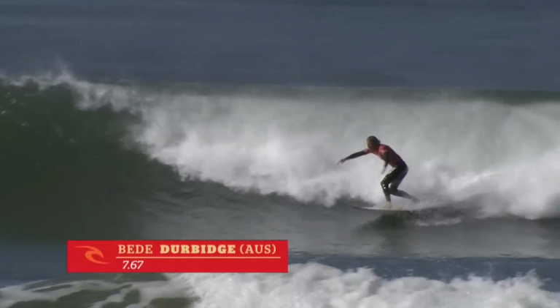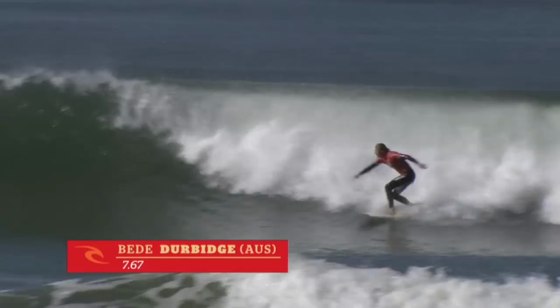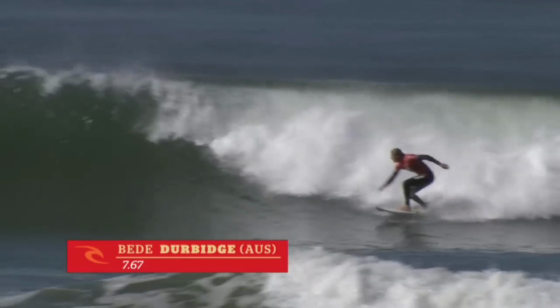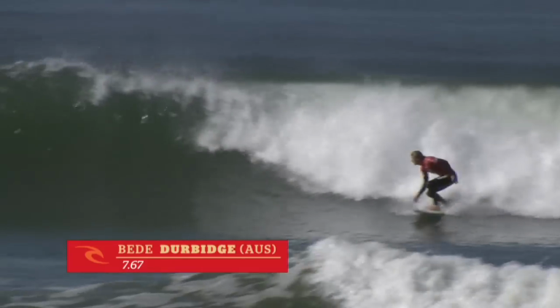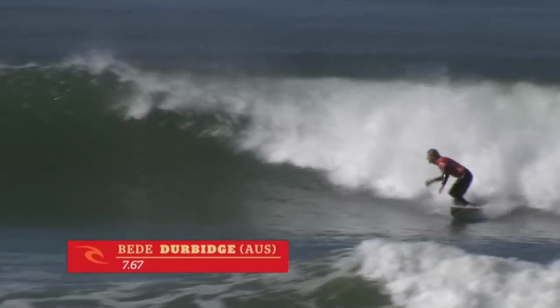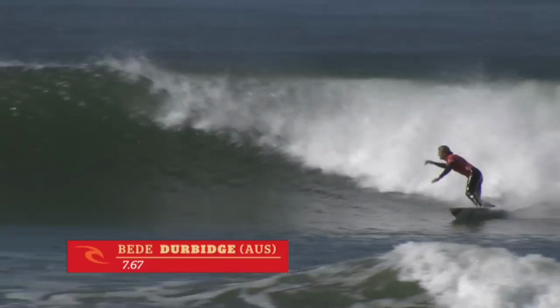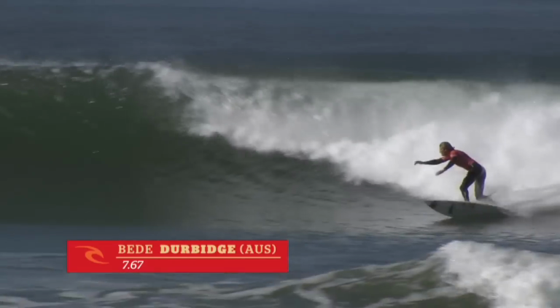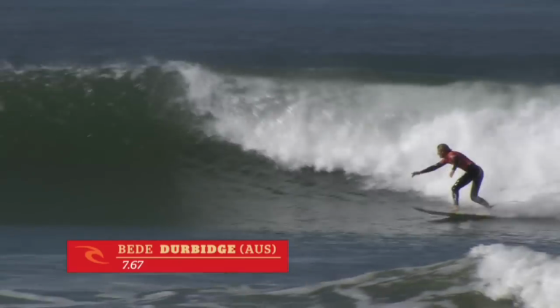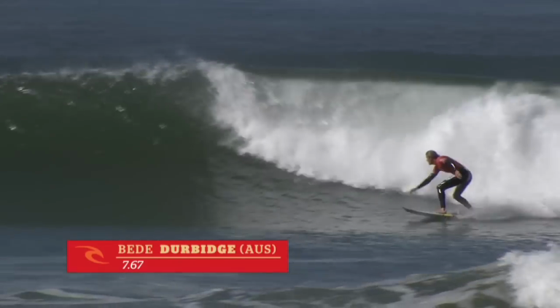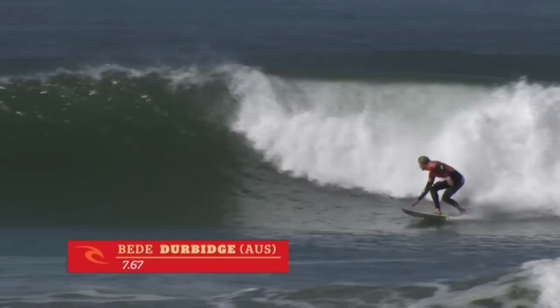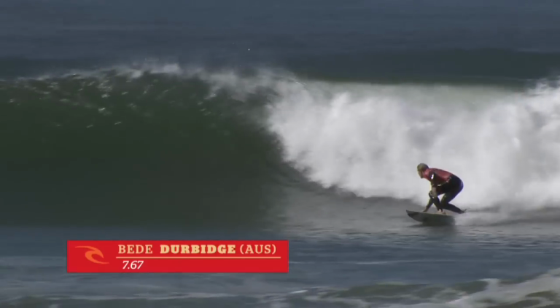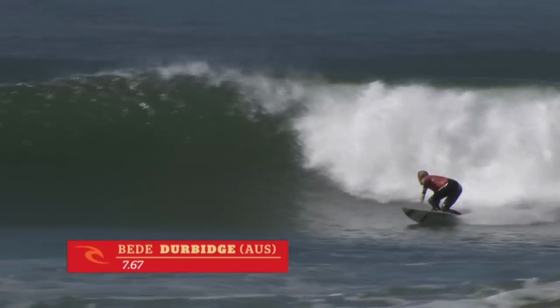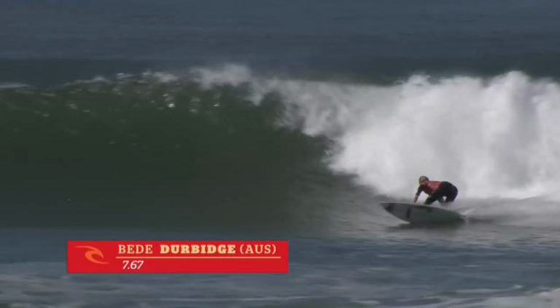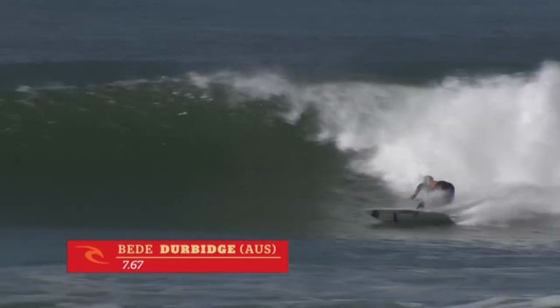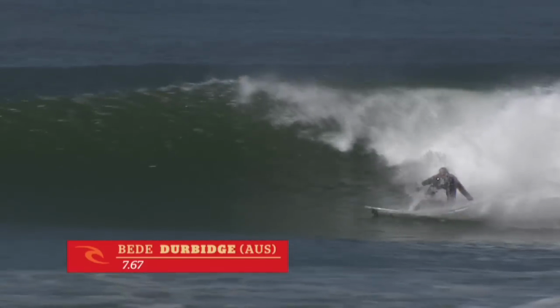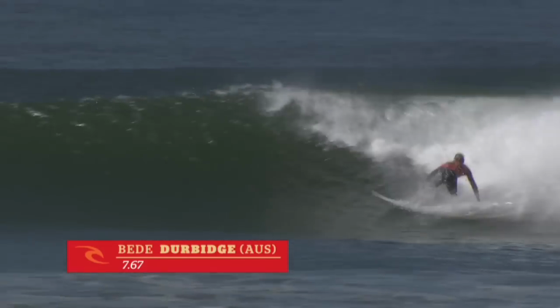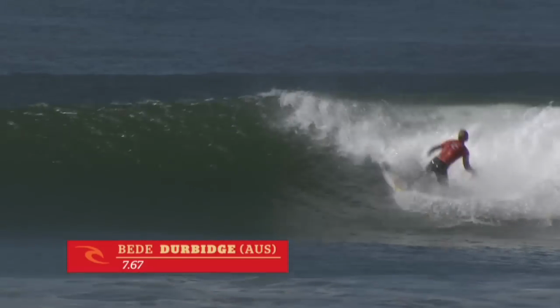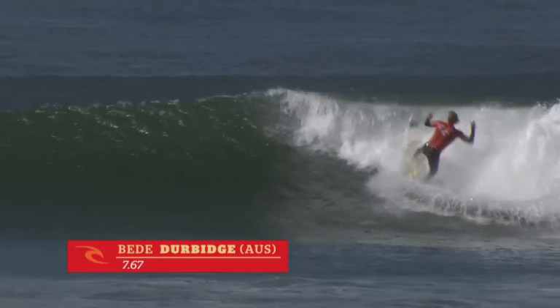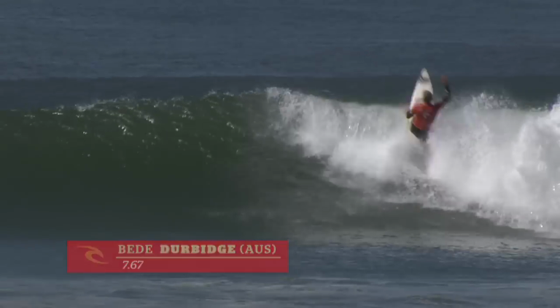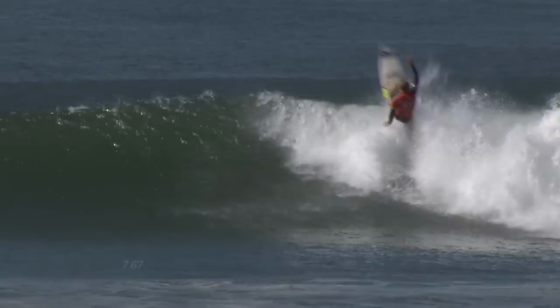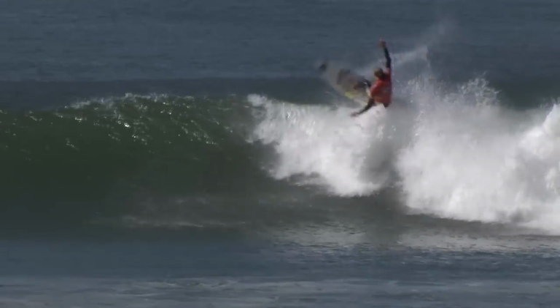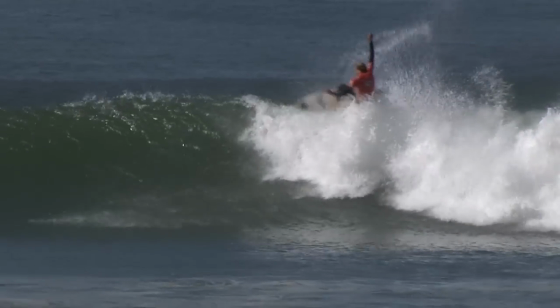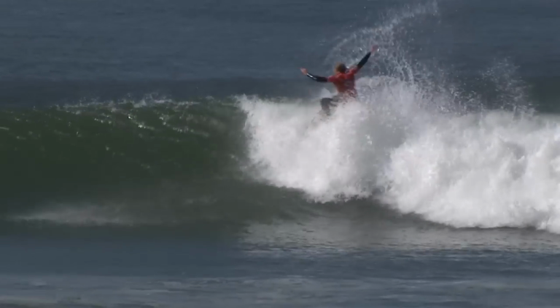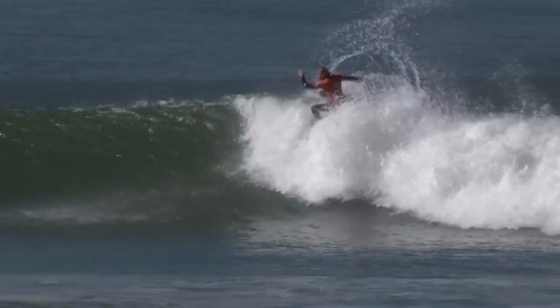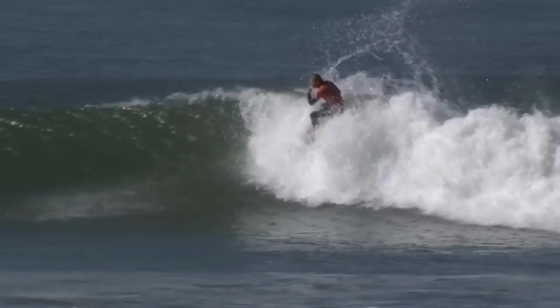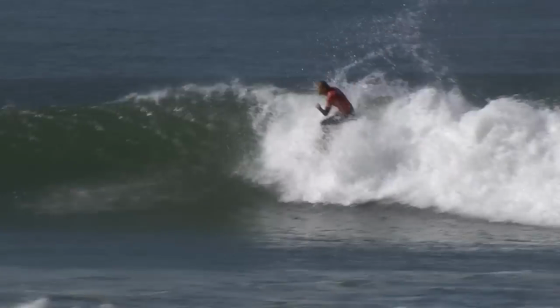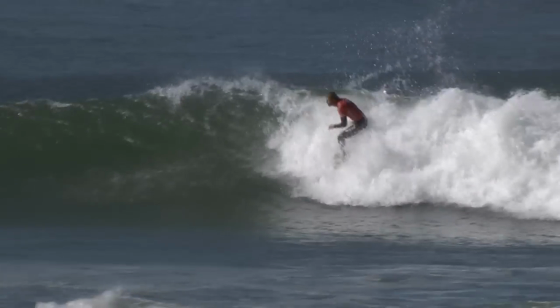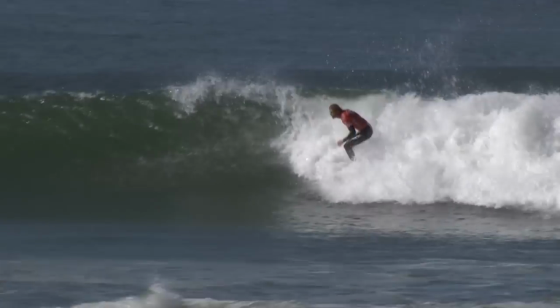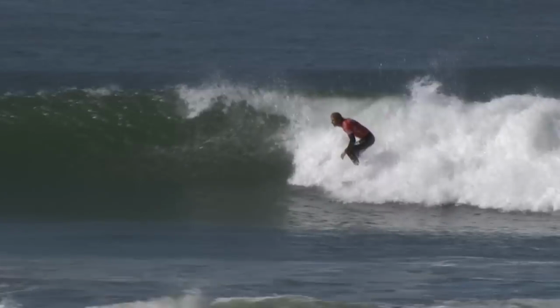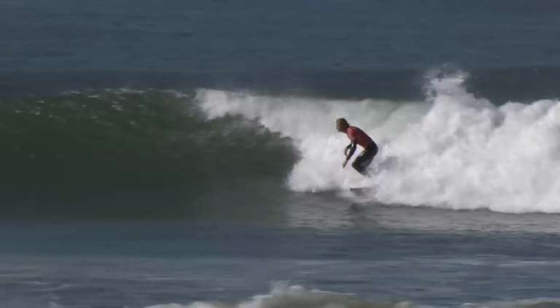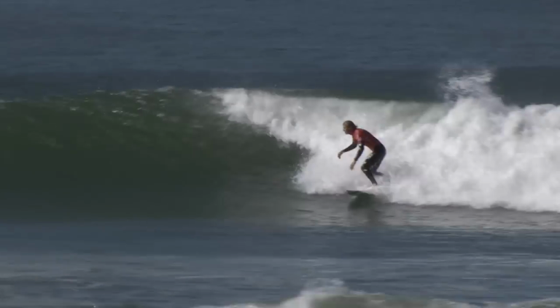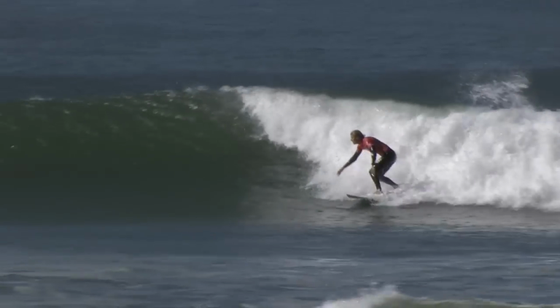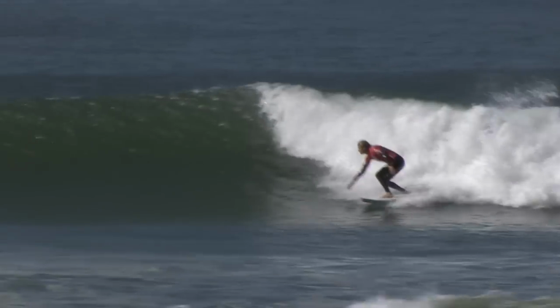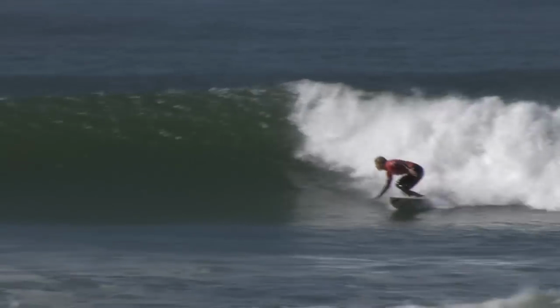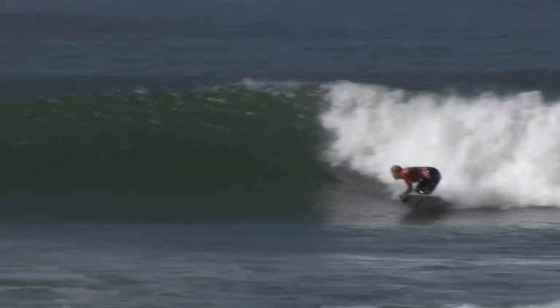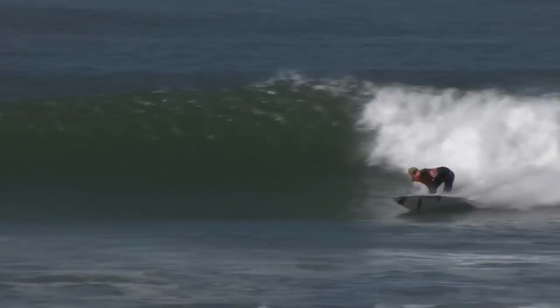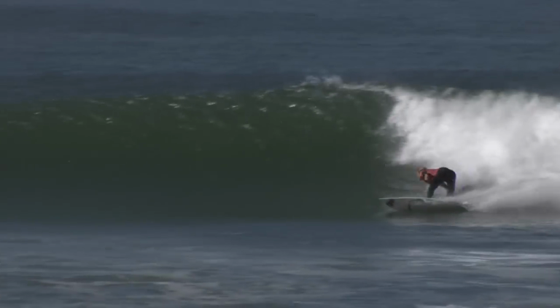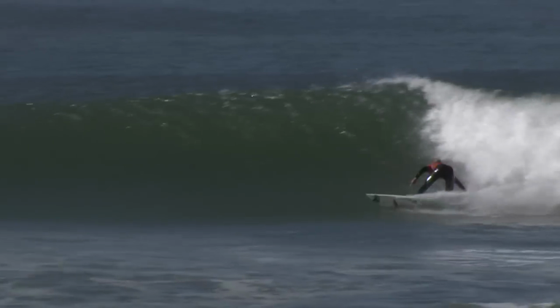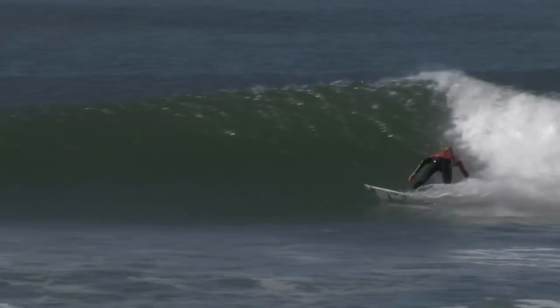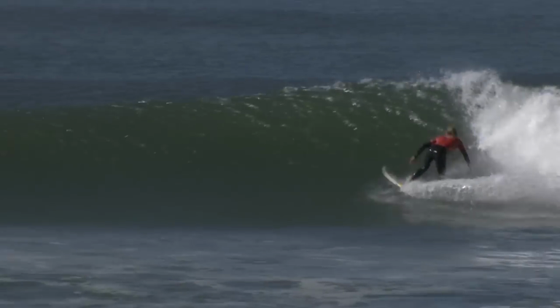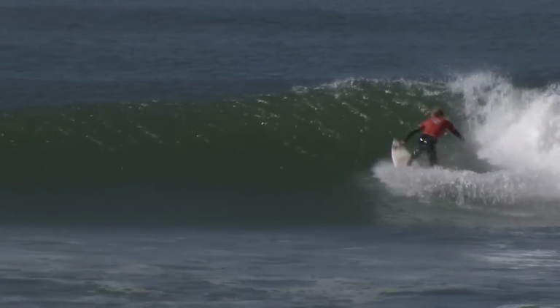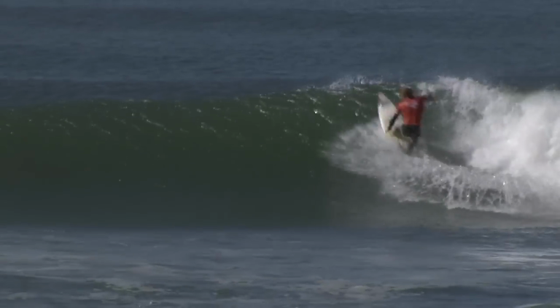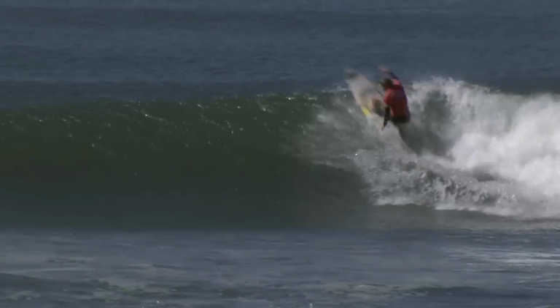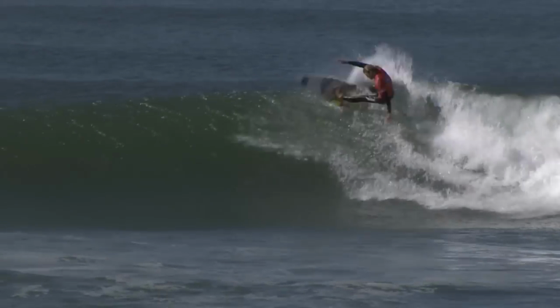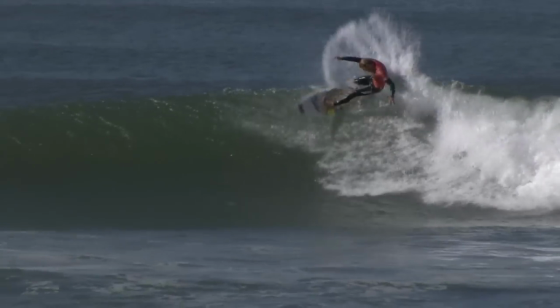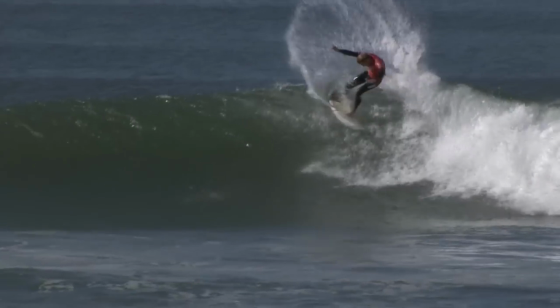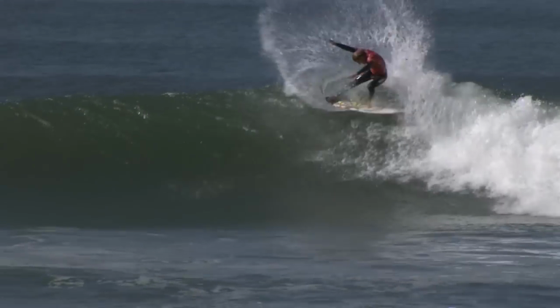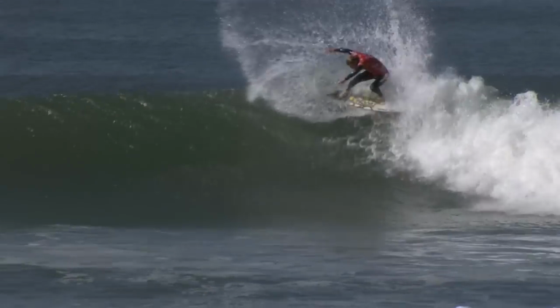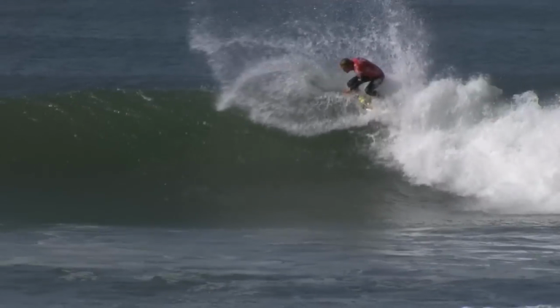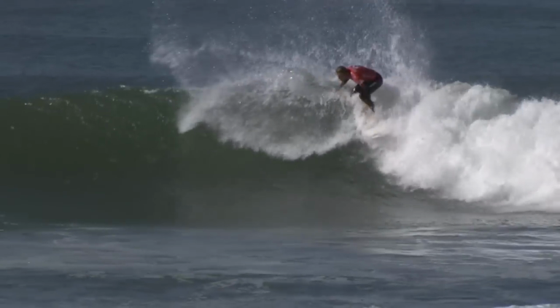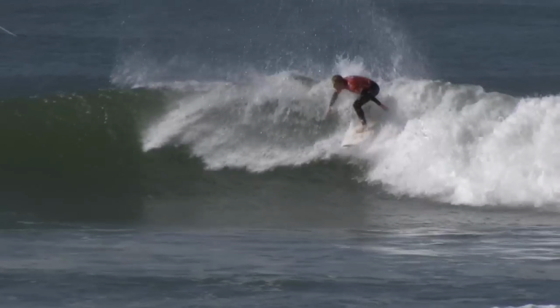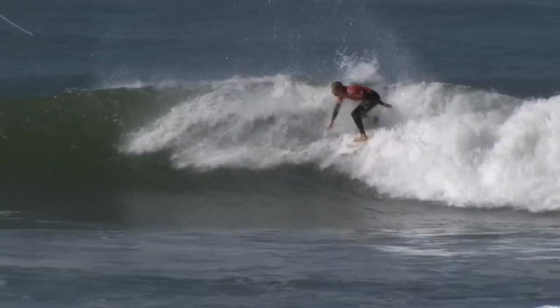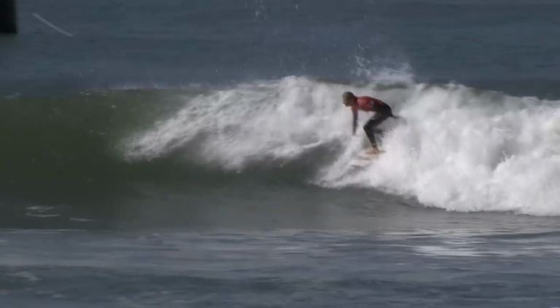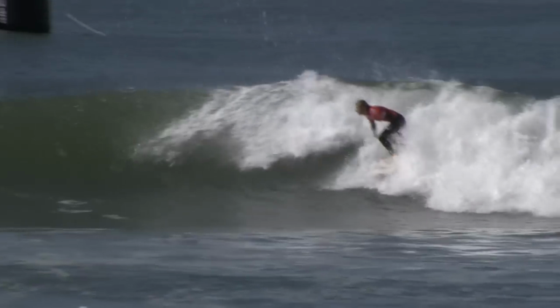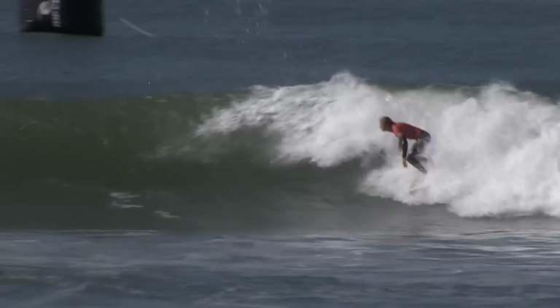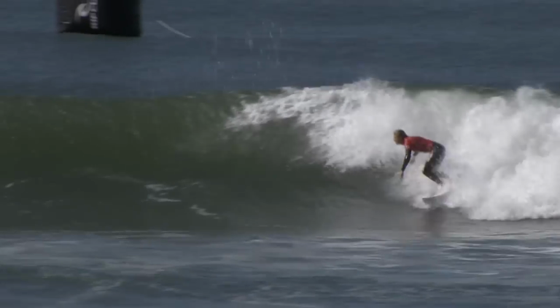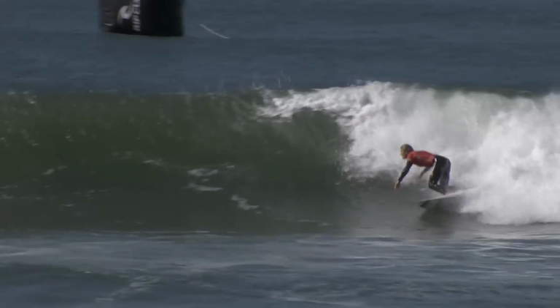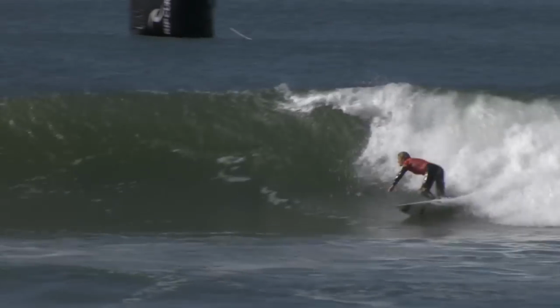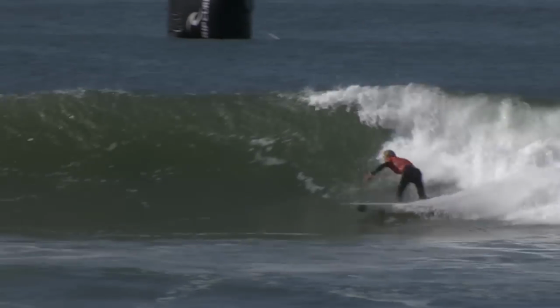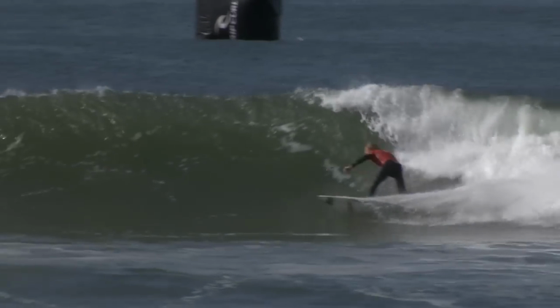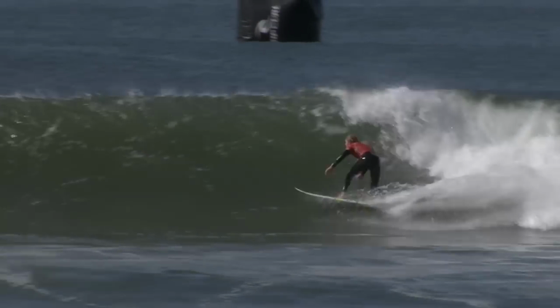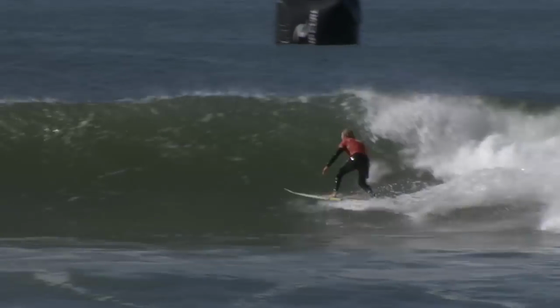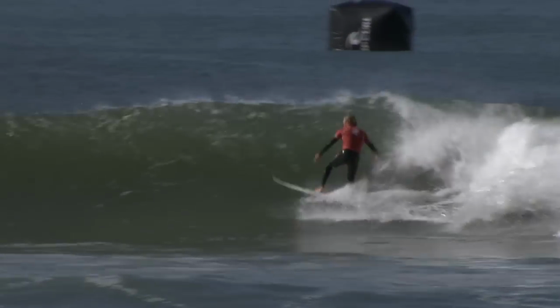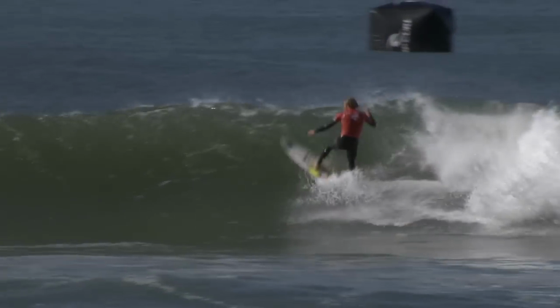Durbo is behind a little bit, he's got to get around. Climbs the foam, huge turn. Drives off the bottom again, whips it around.